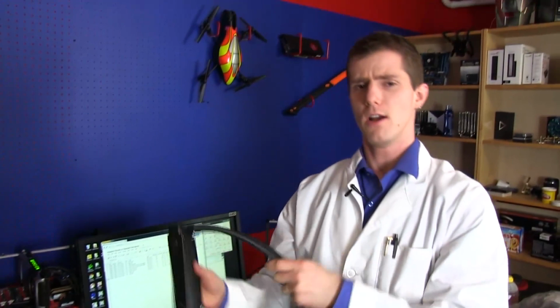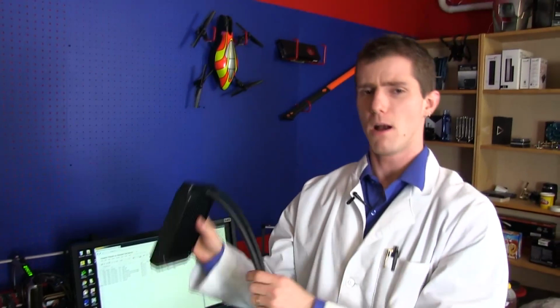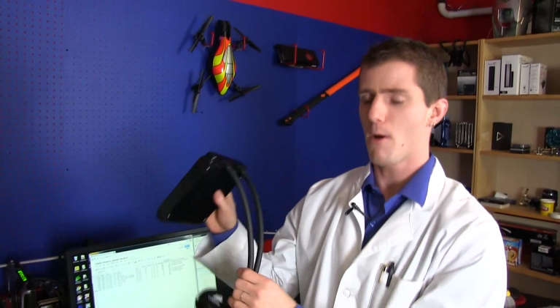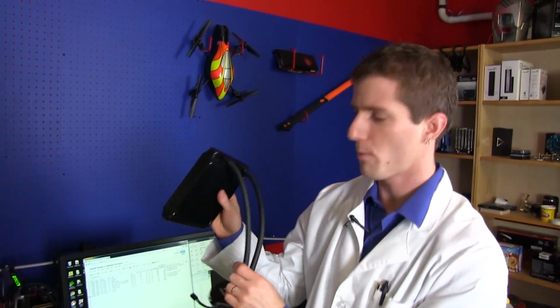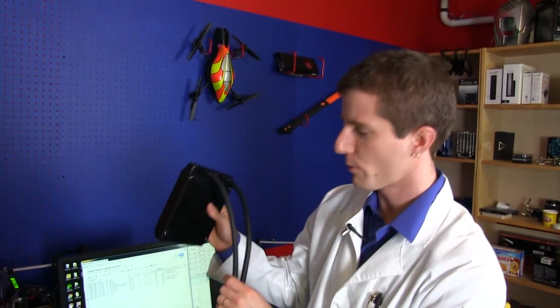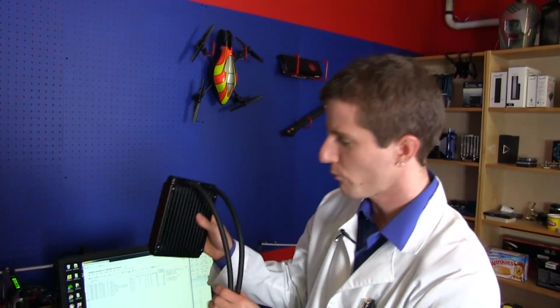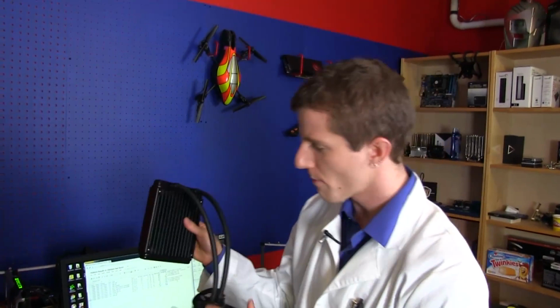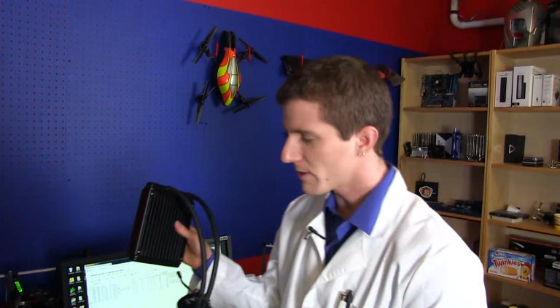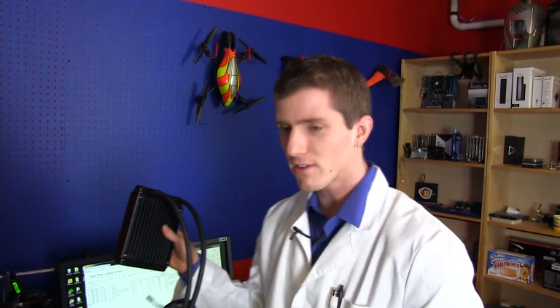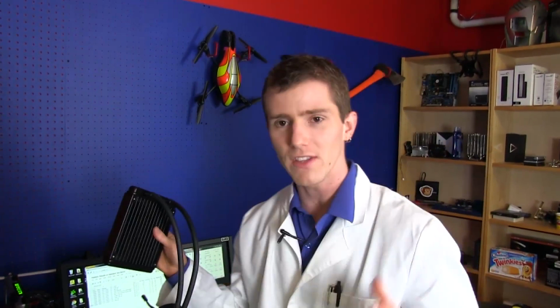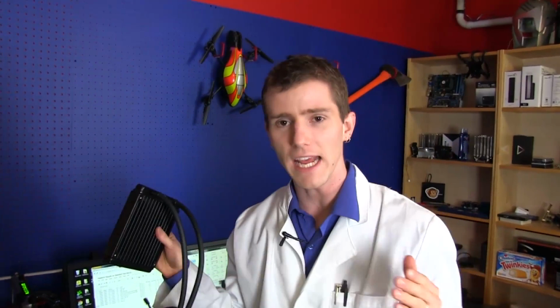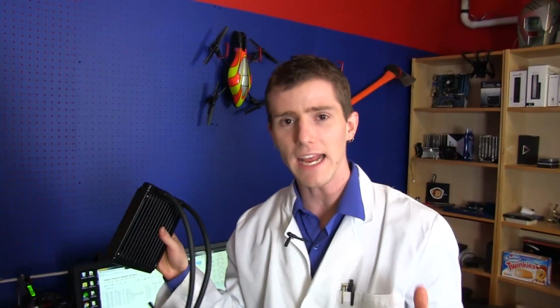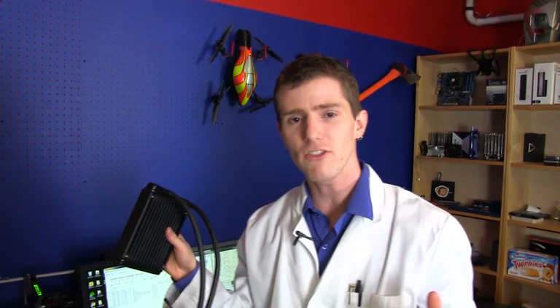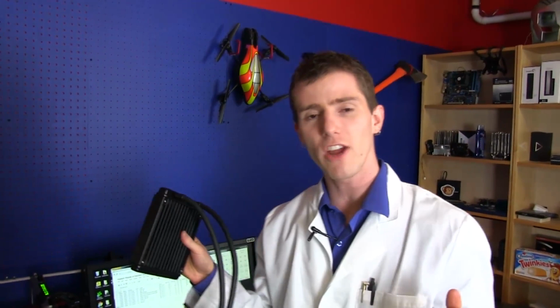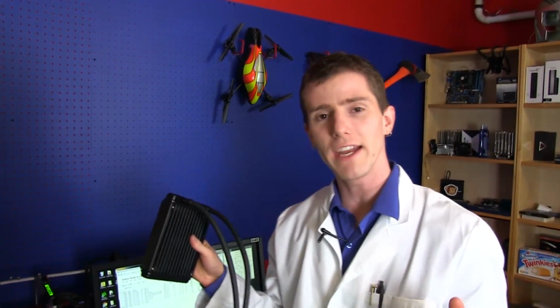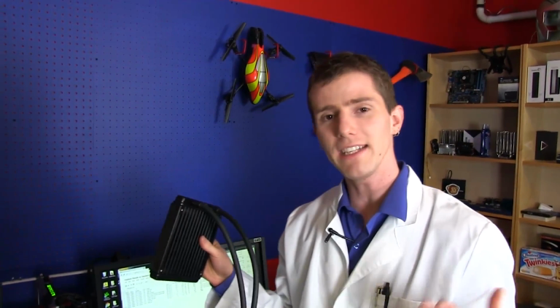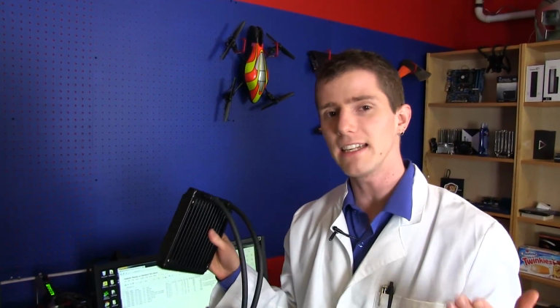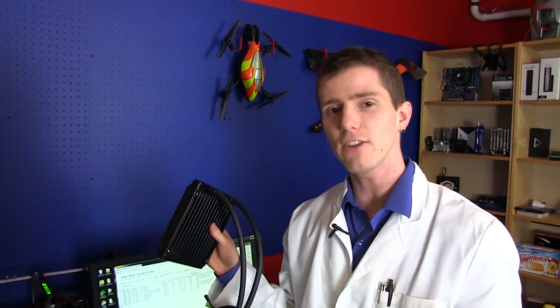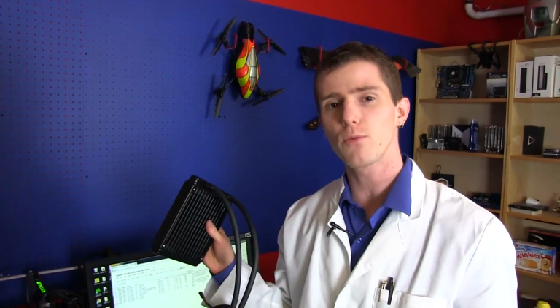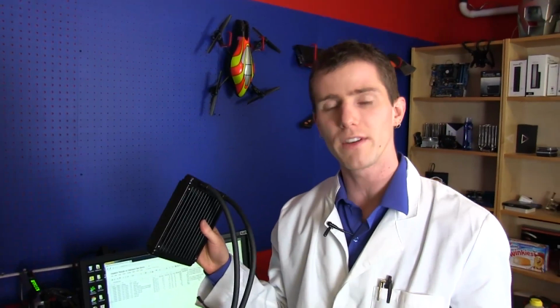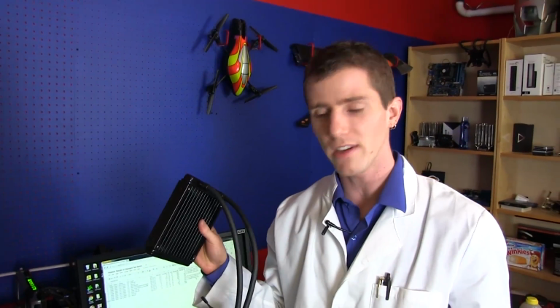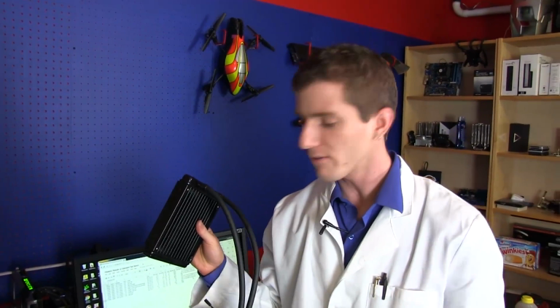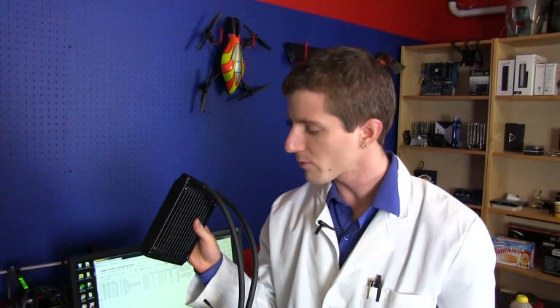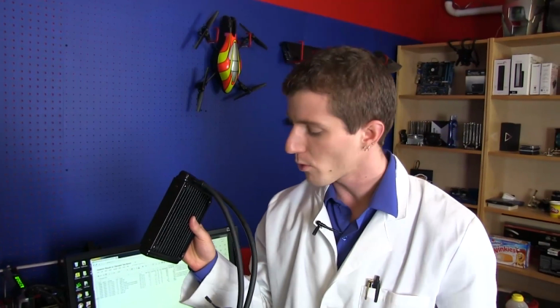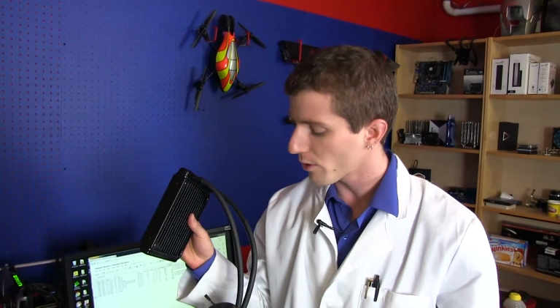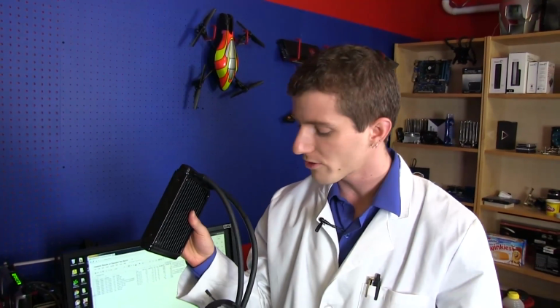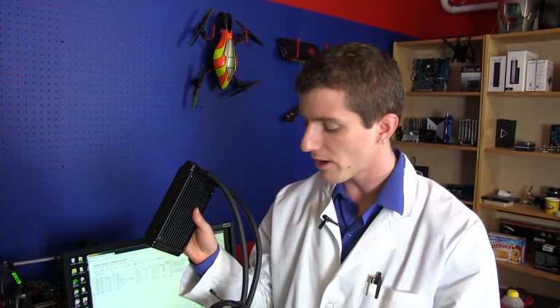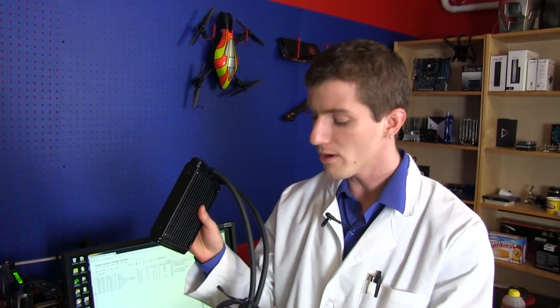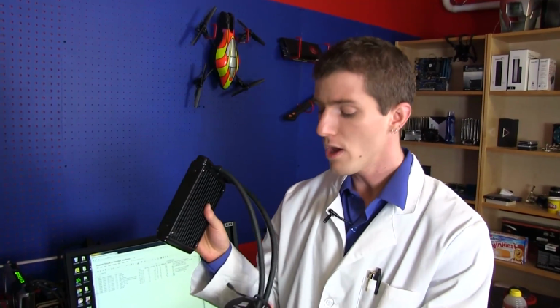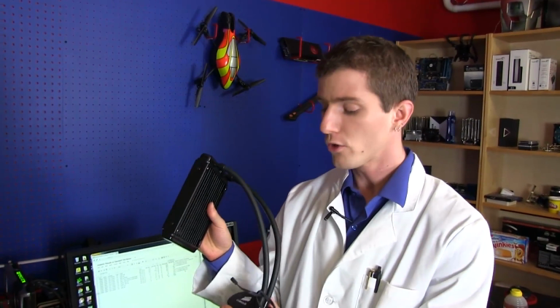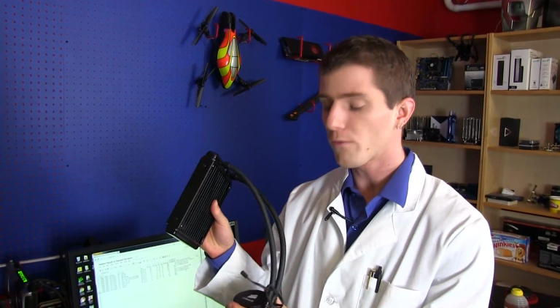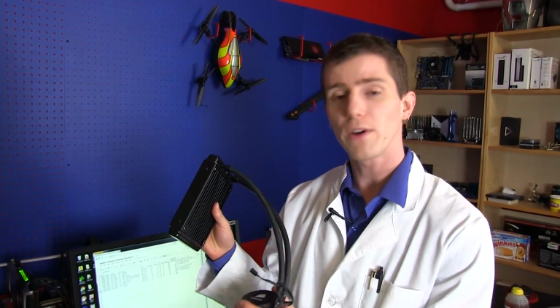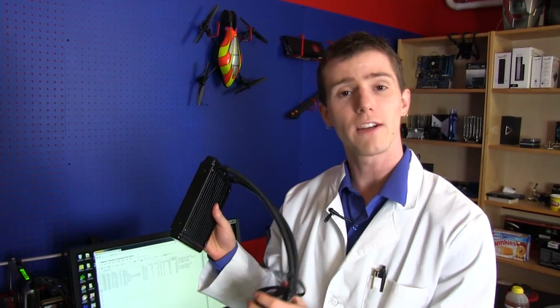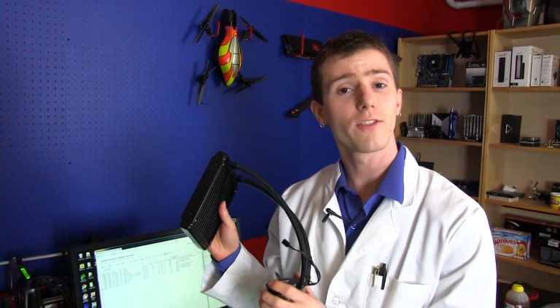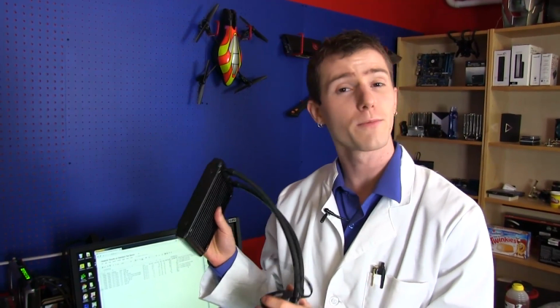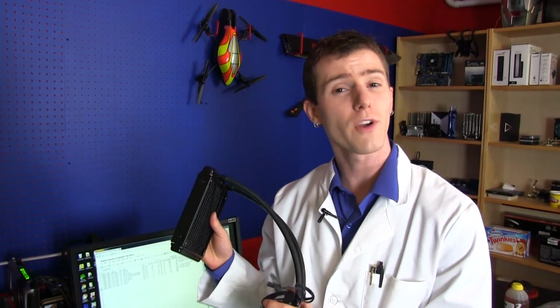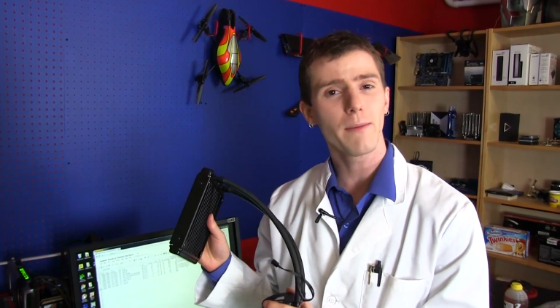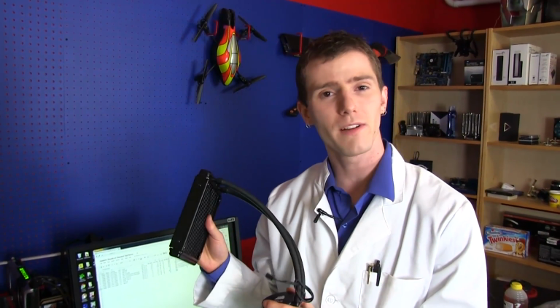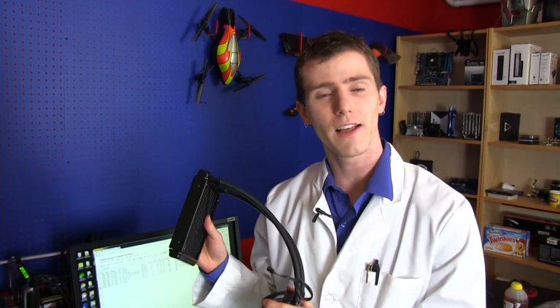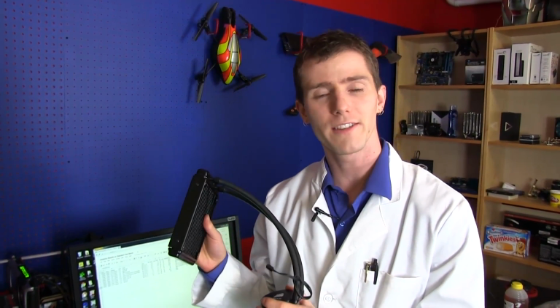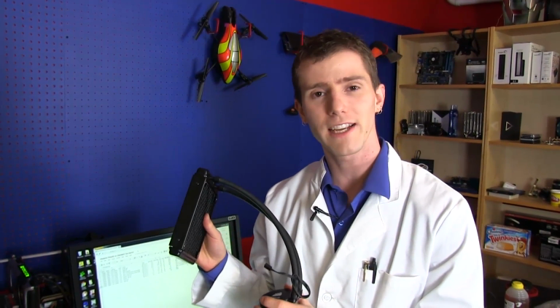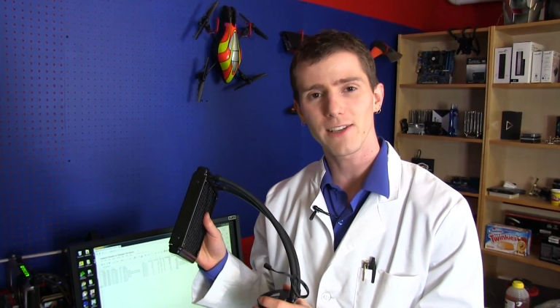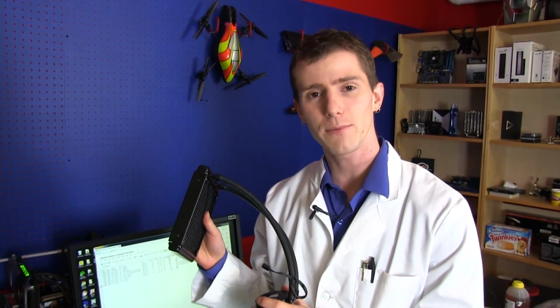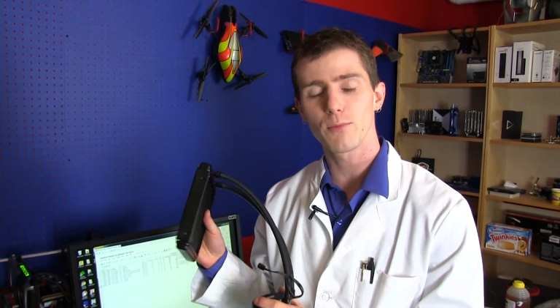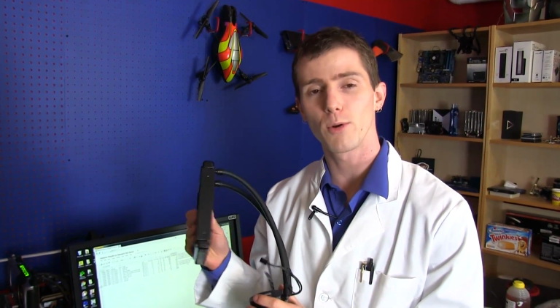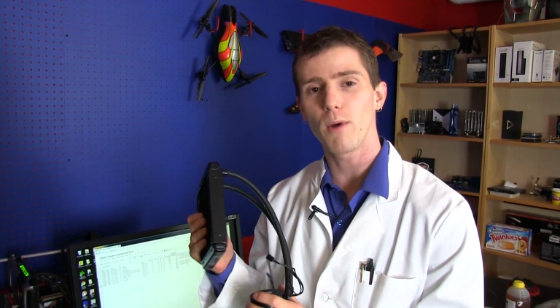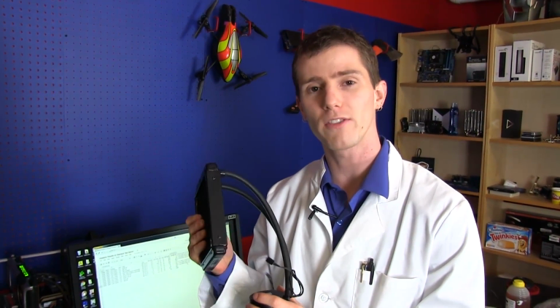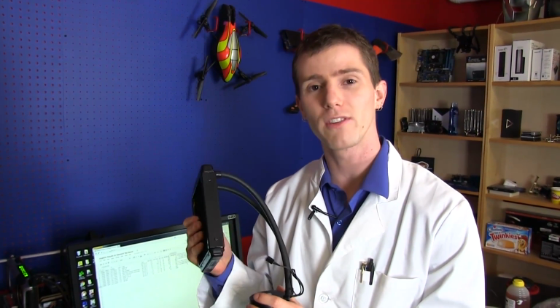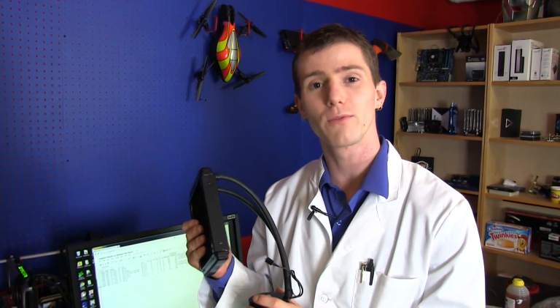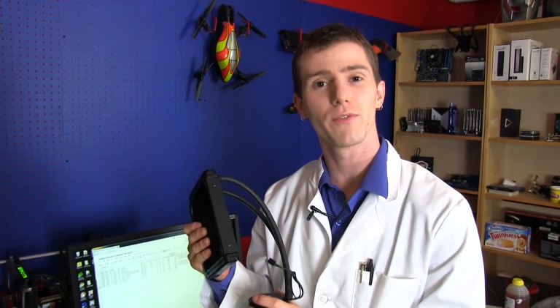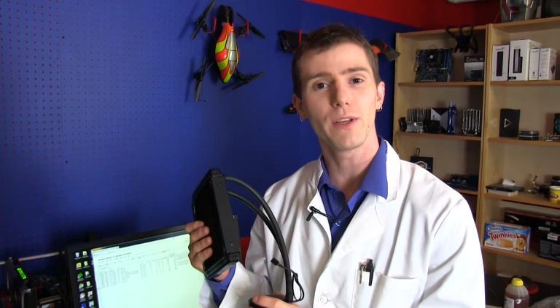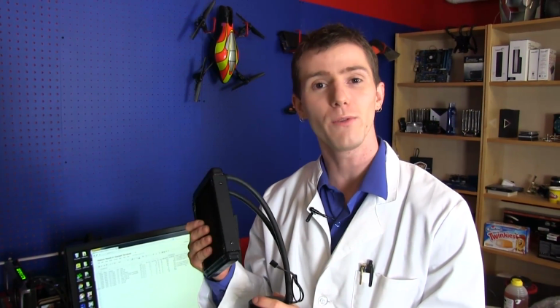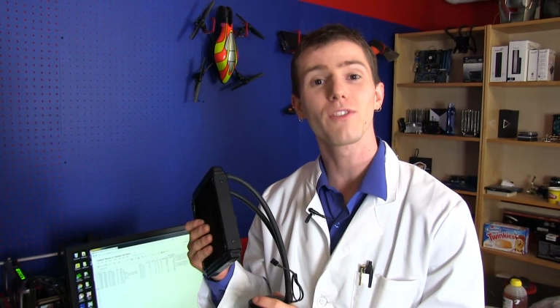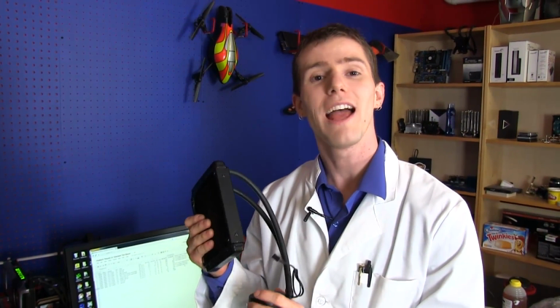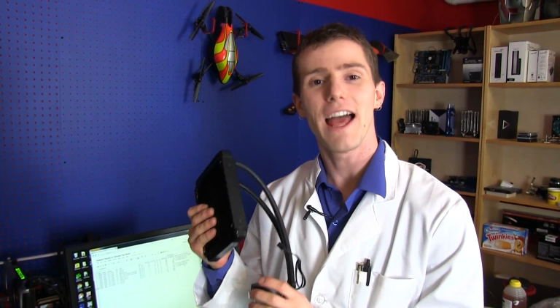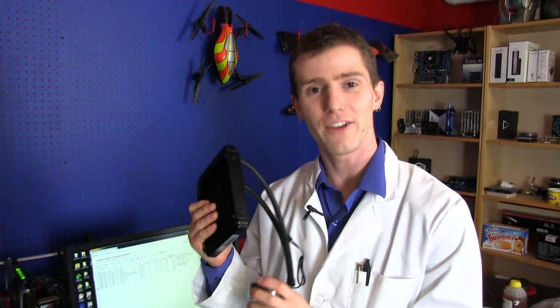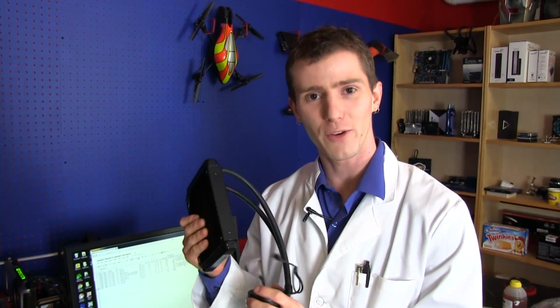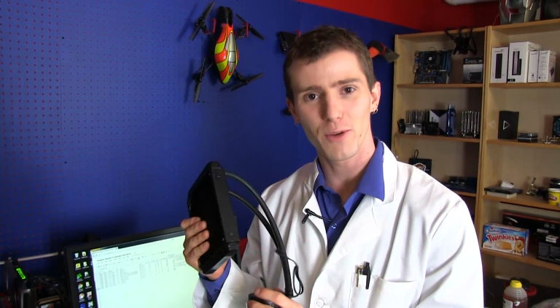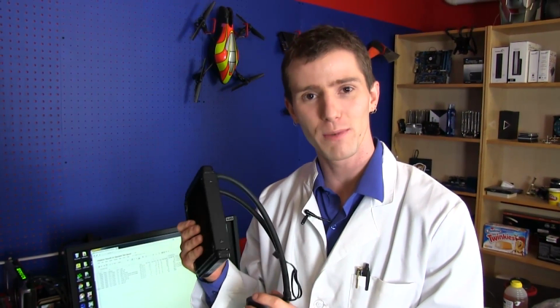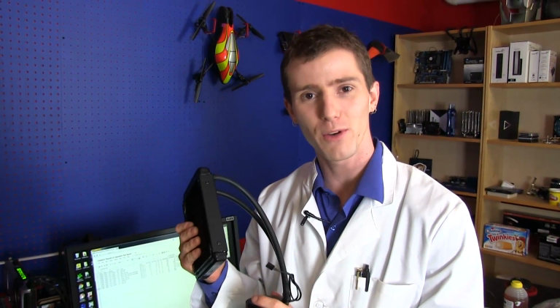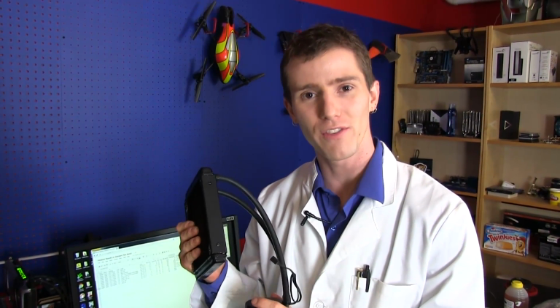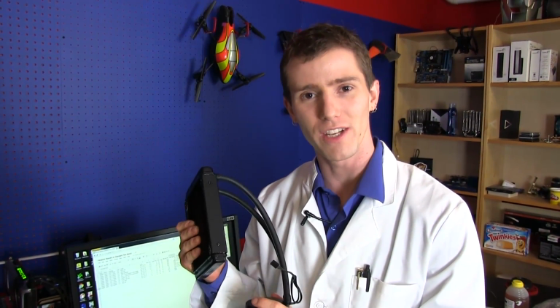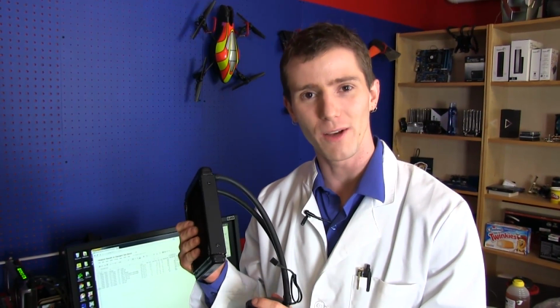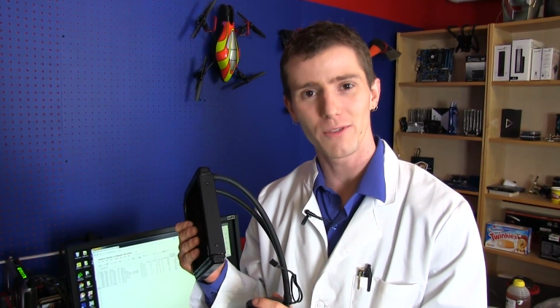That was all about the performance of the H90 and H110 from Corsair. Don't forget to subscribe to Linus Tech Tips for unboxings, reviews, and other computer videos.